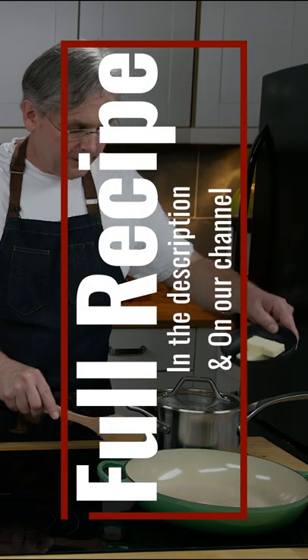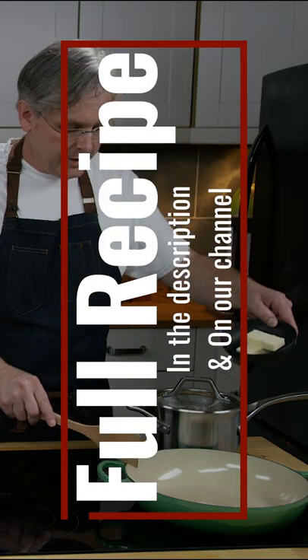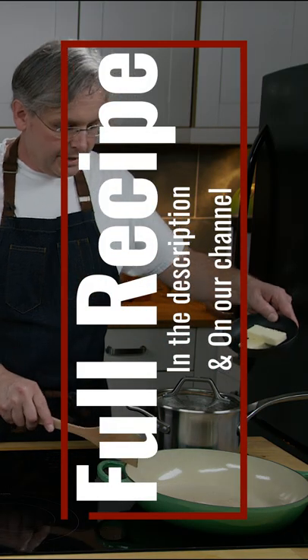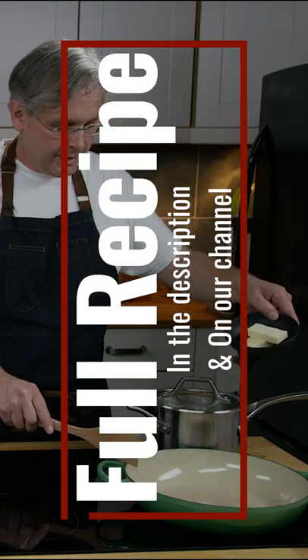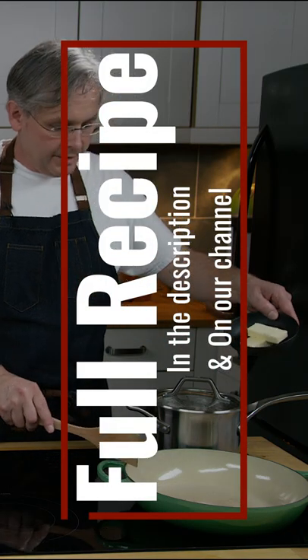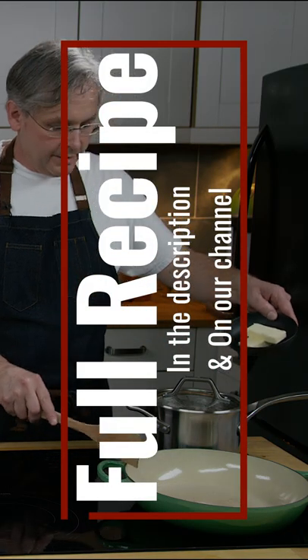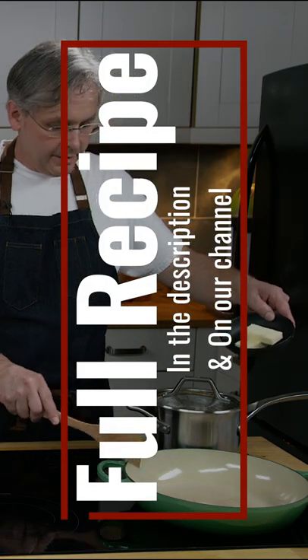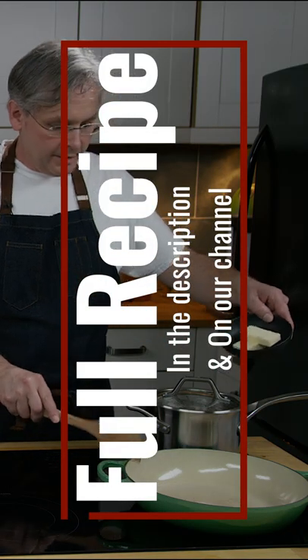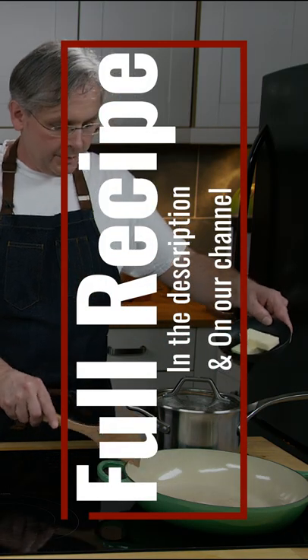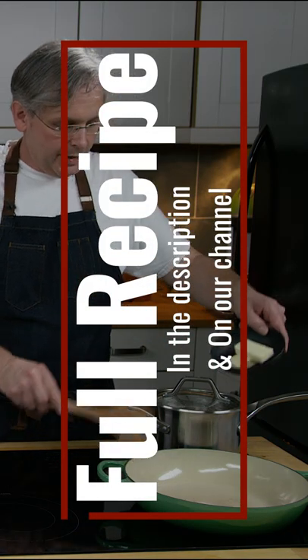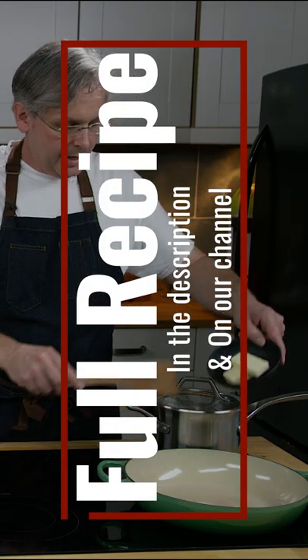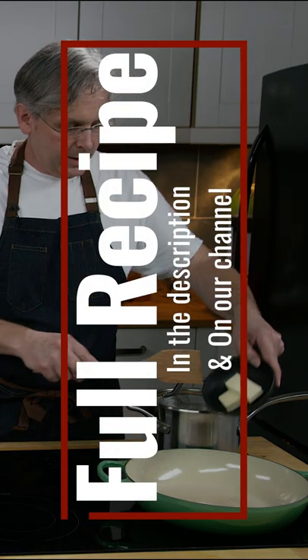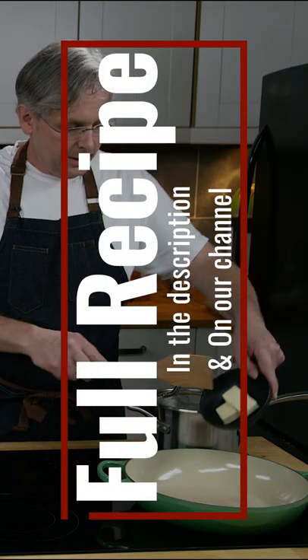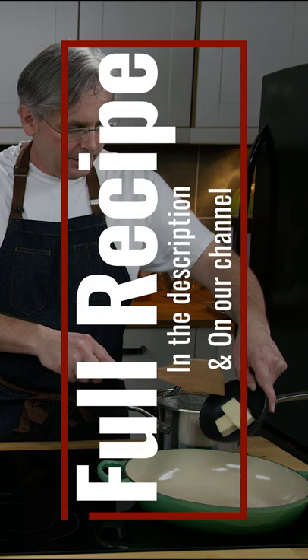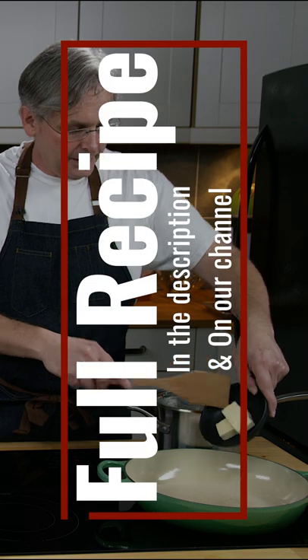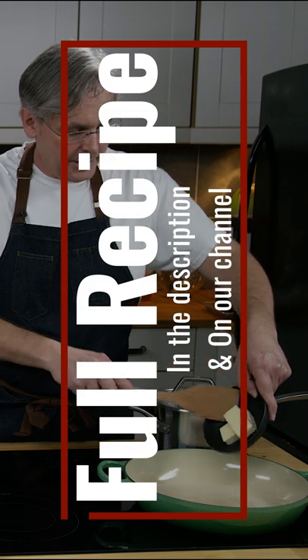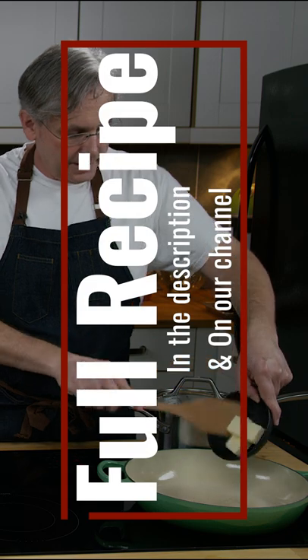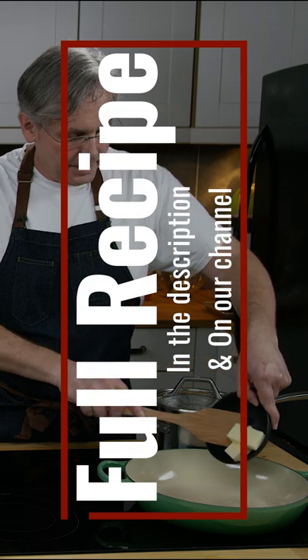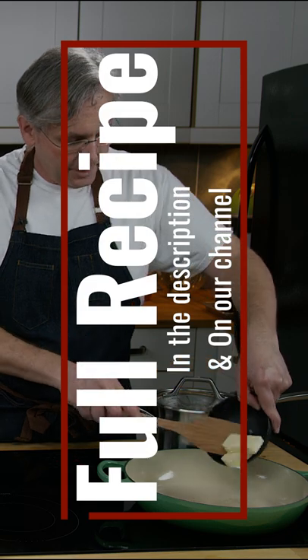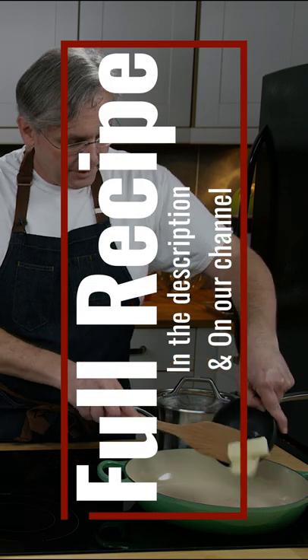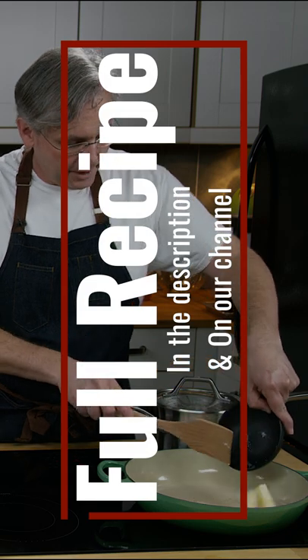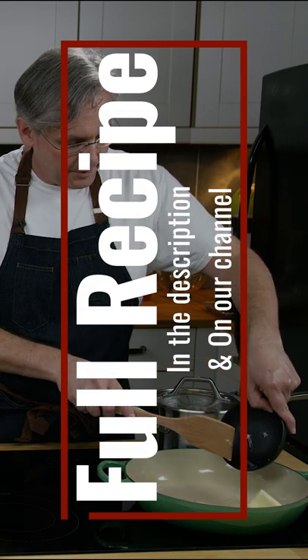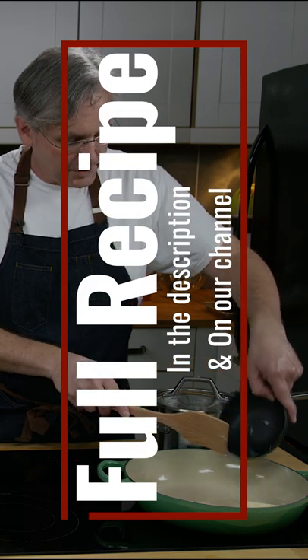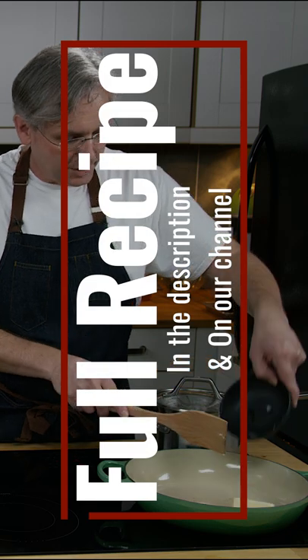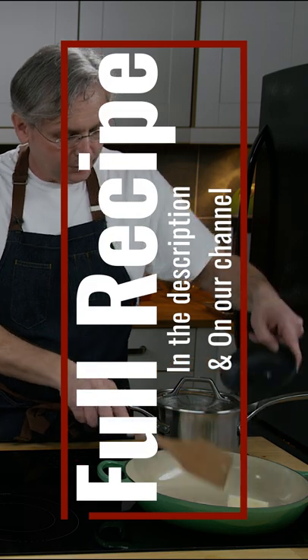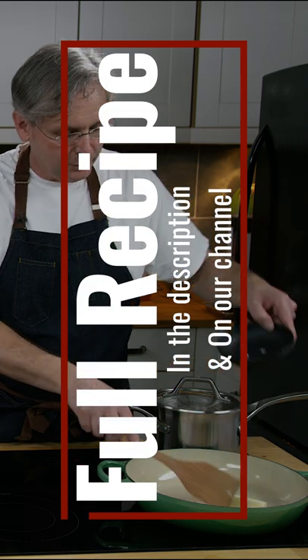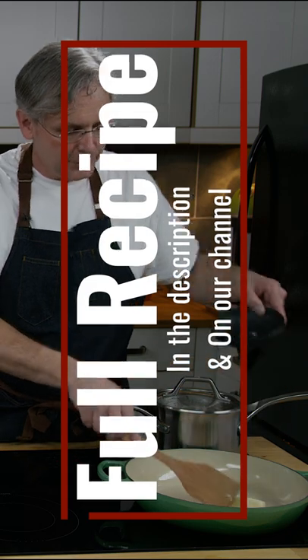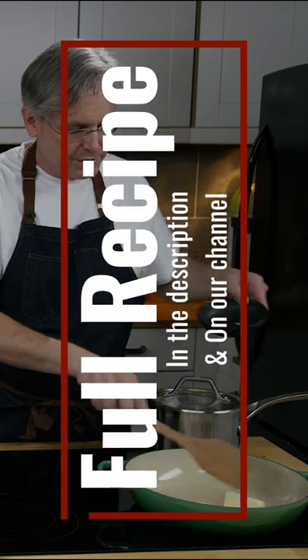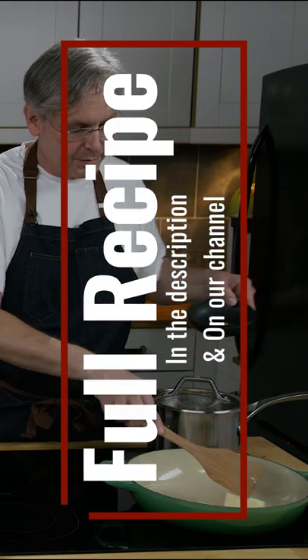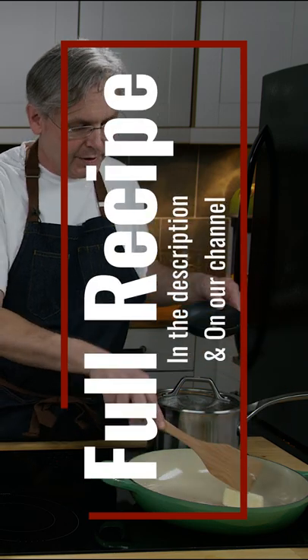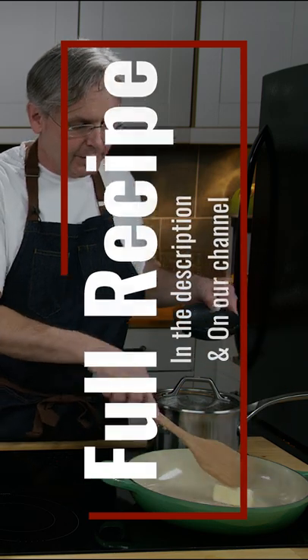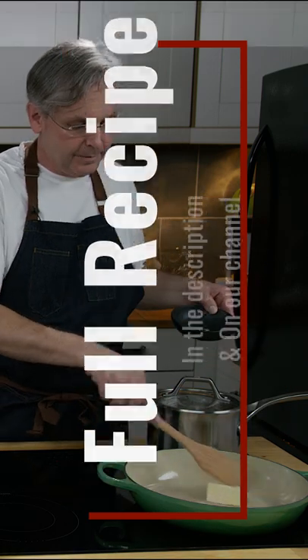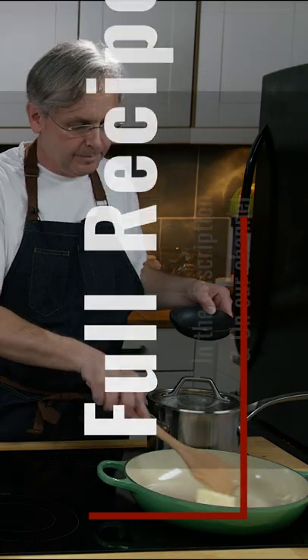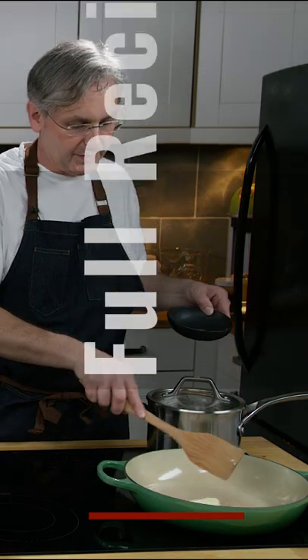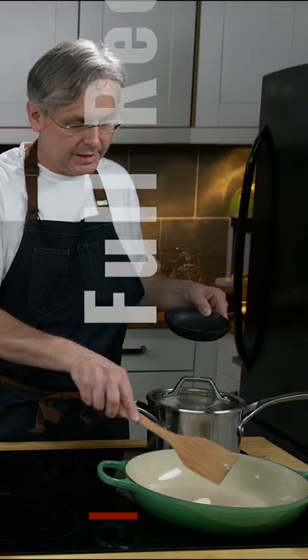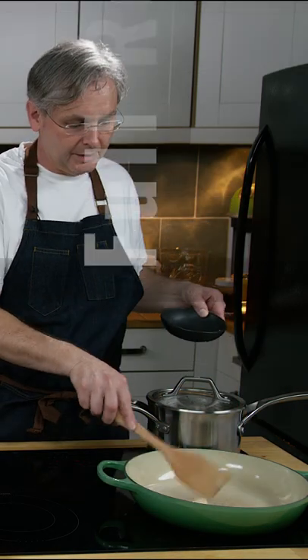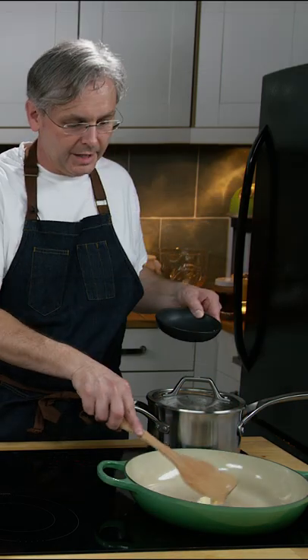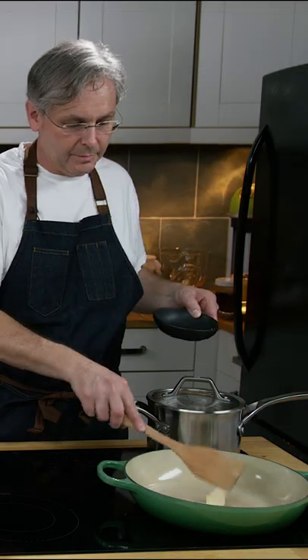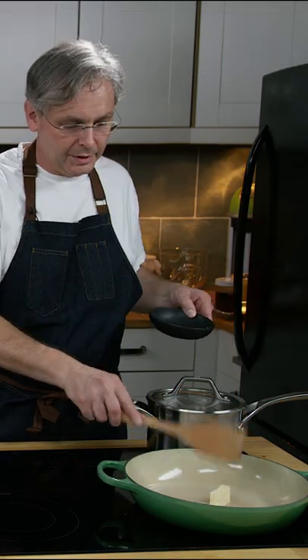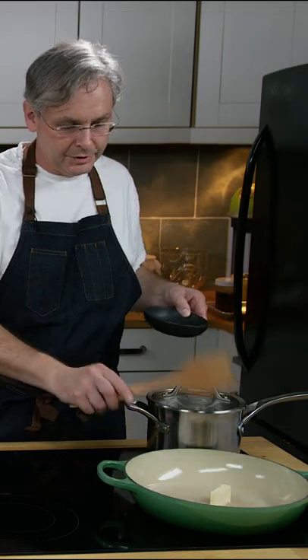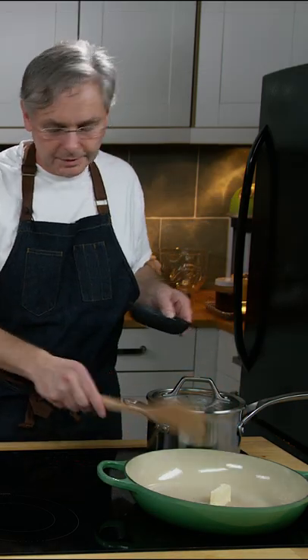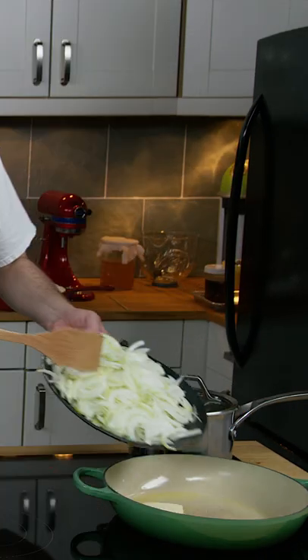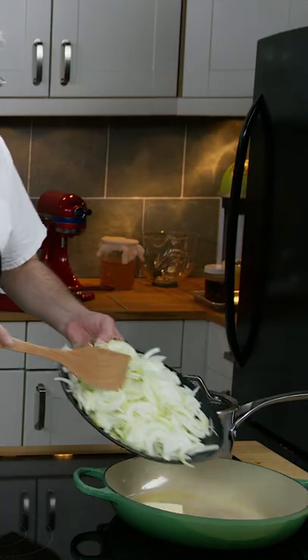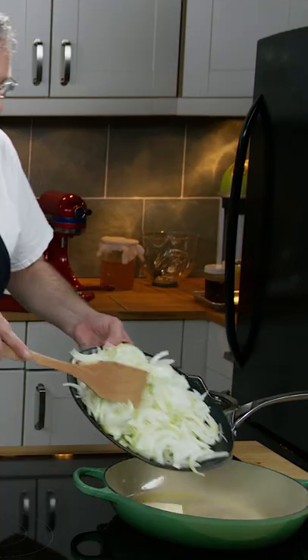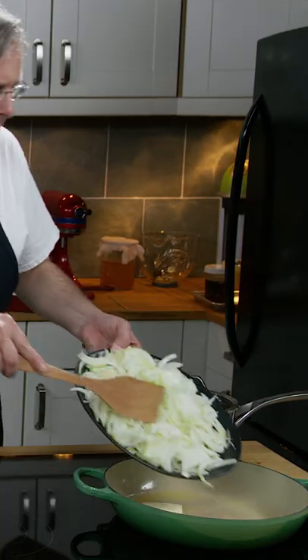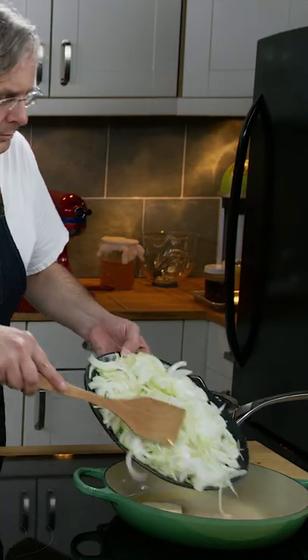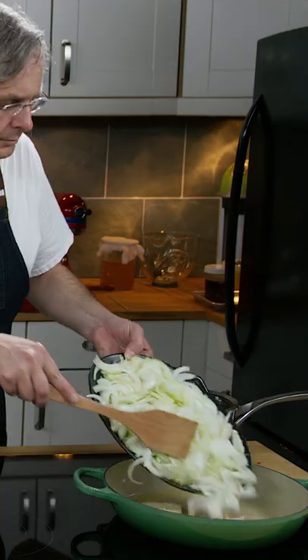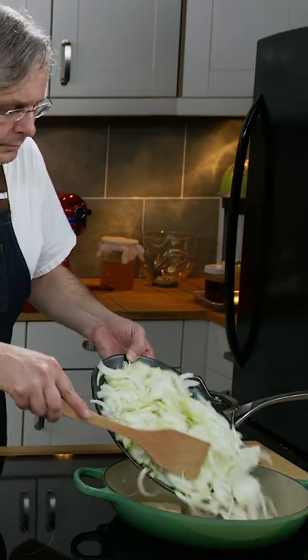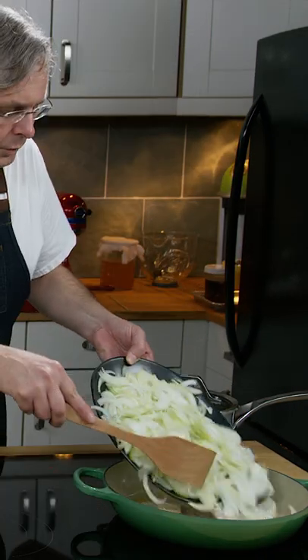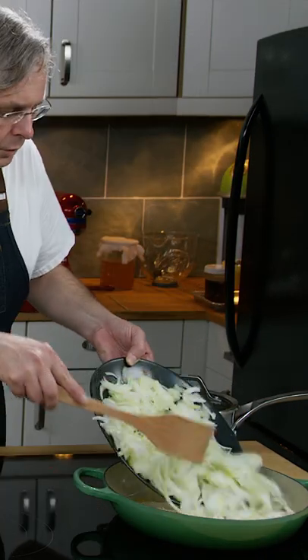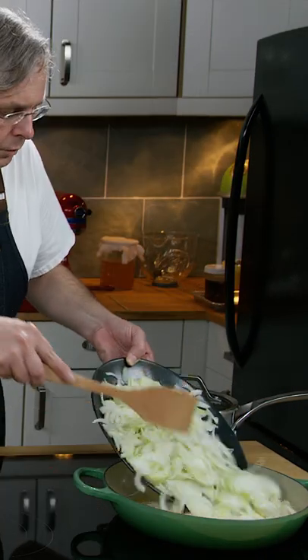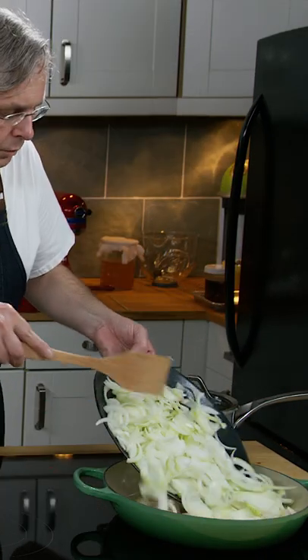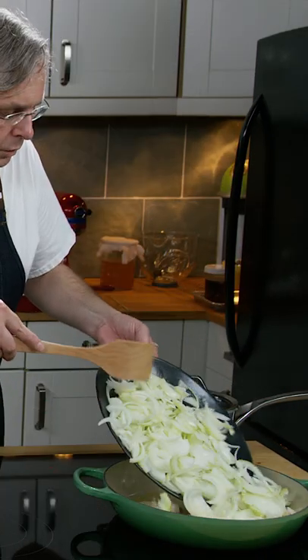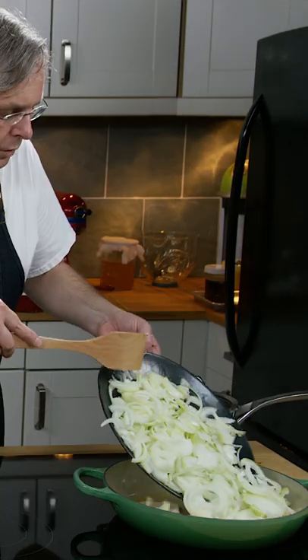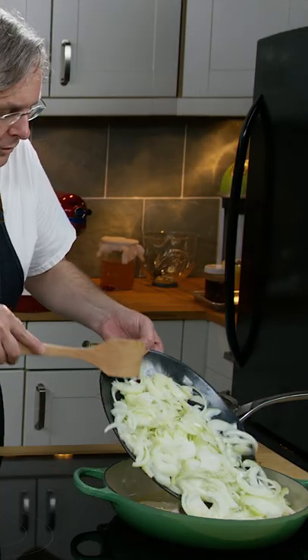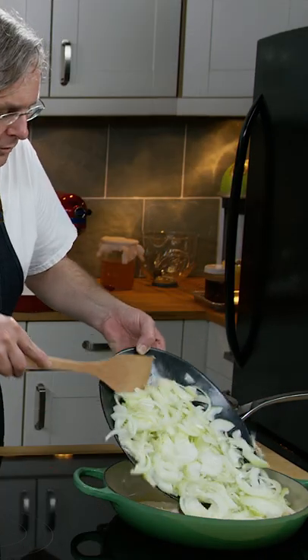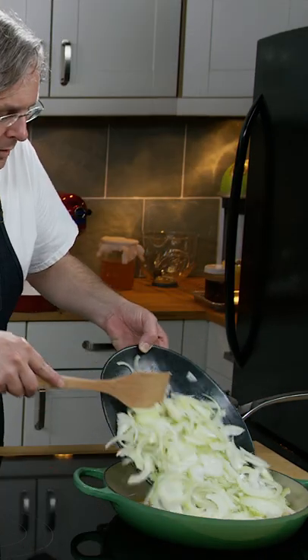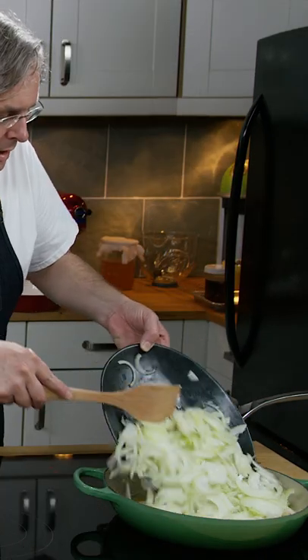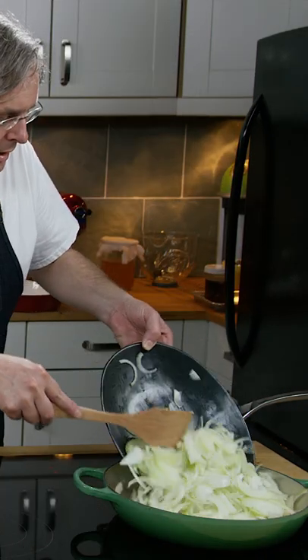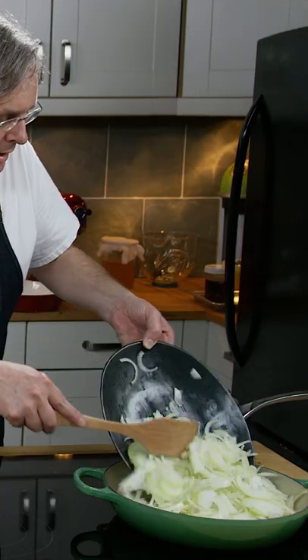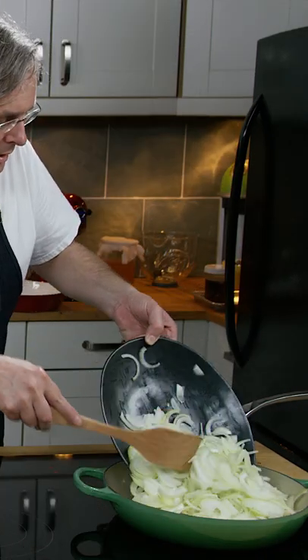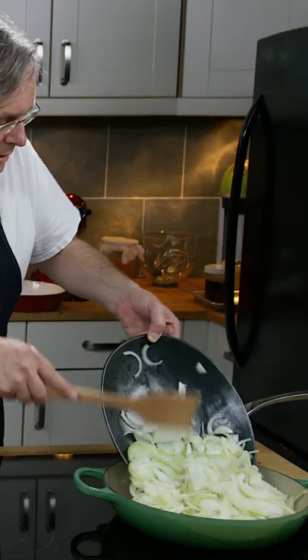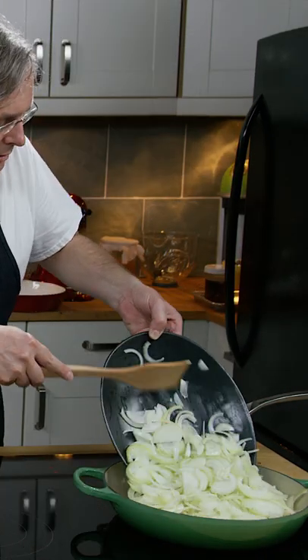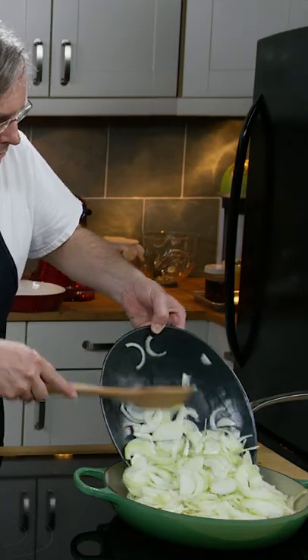I've got a pan on the heat here and I'm just gonna throw in some butter, get that melting. Next step is to caramelize these onions.